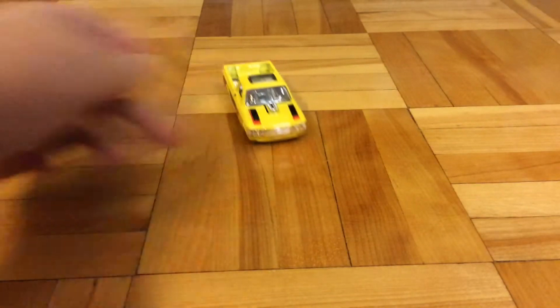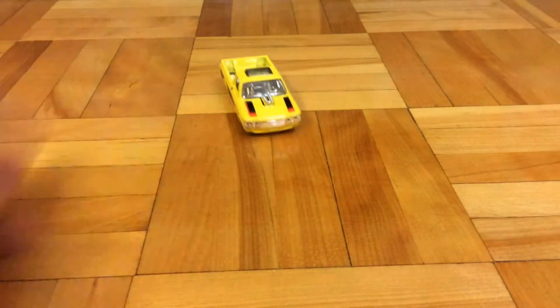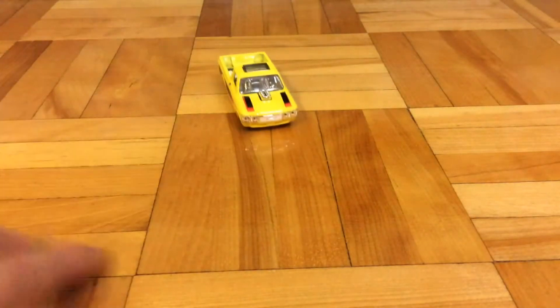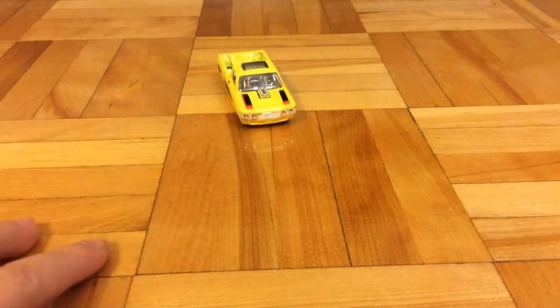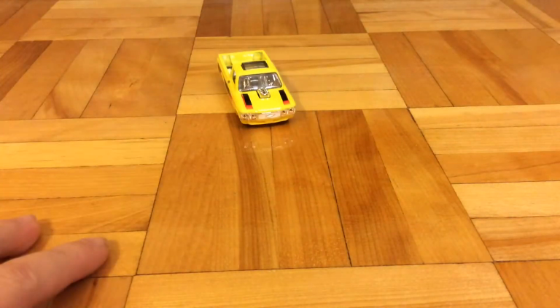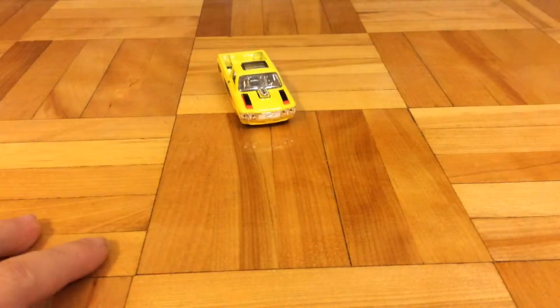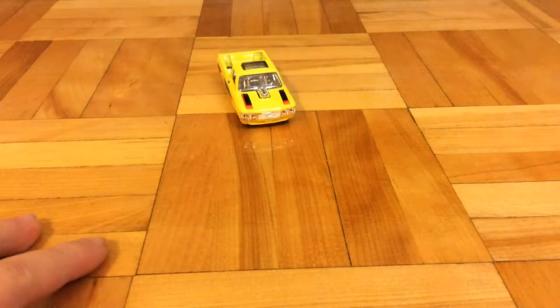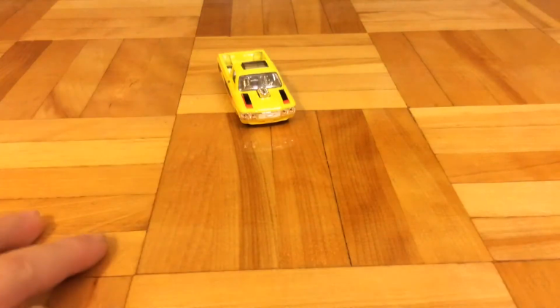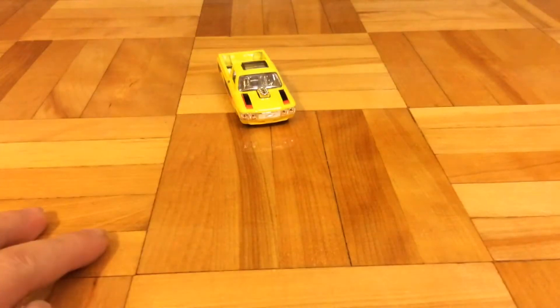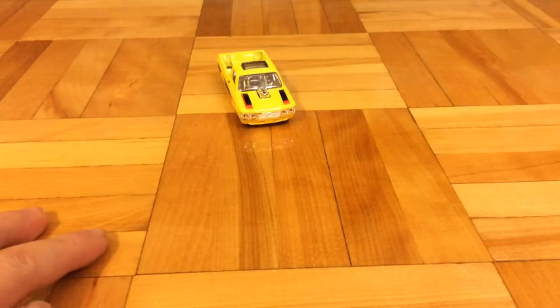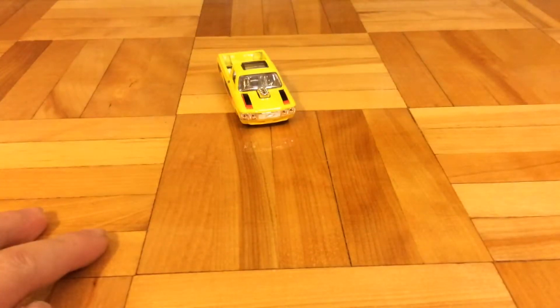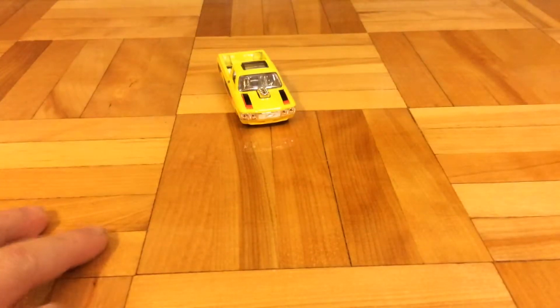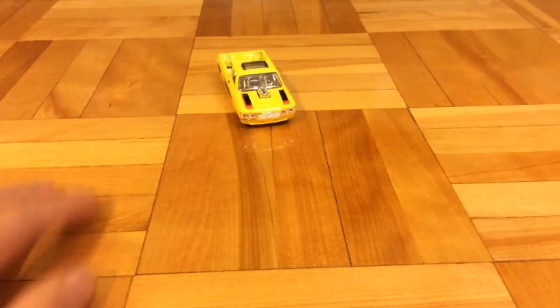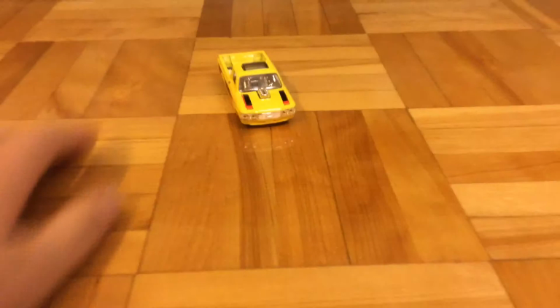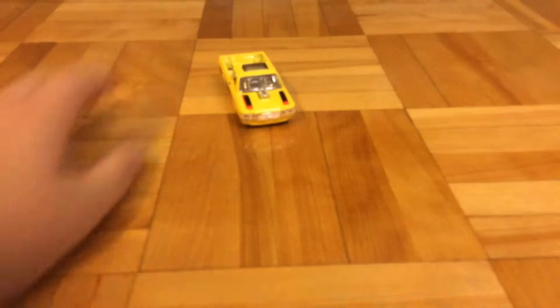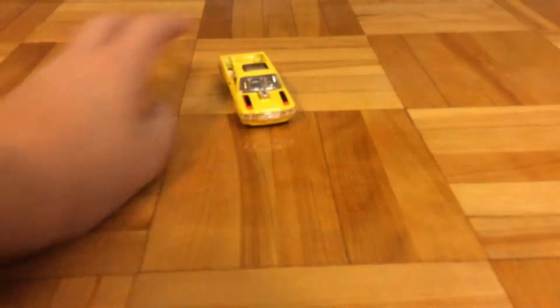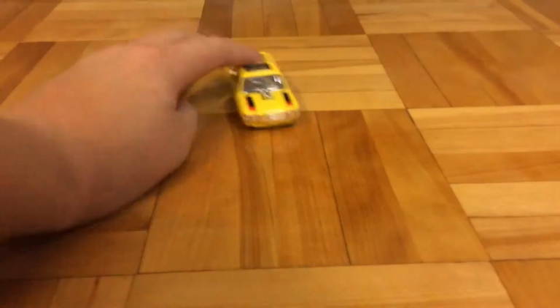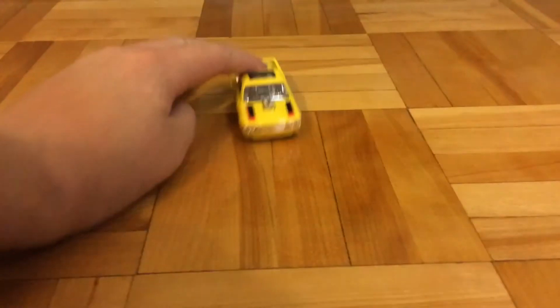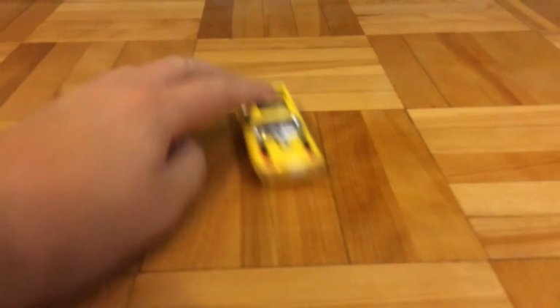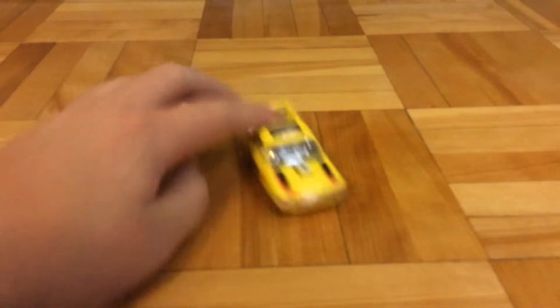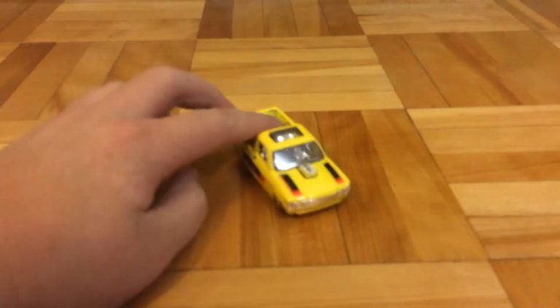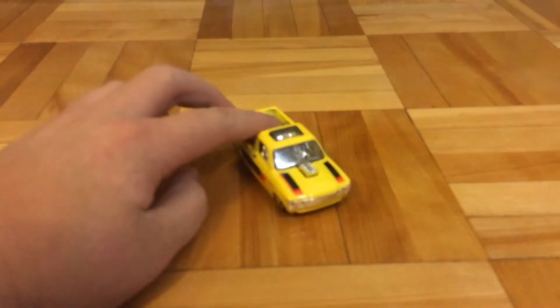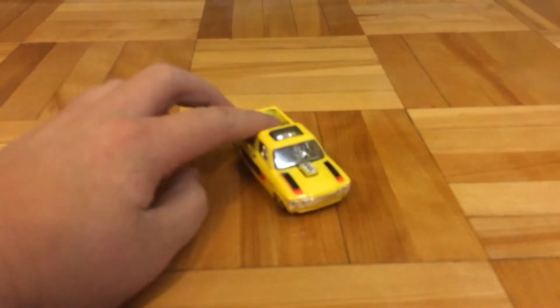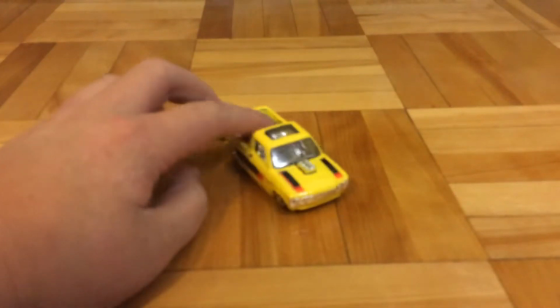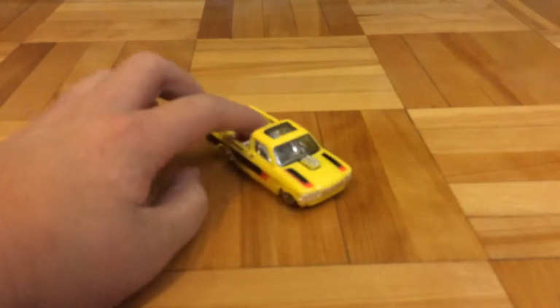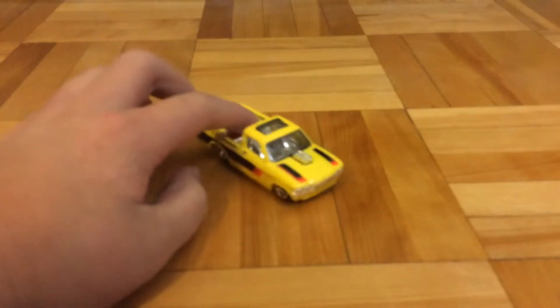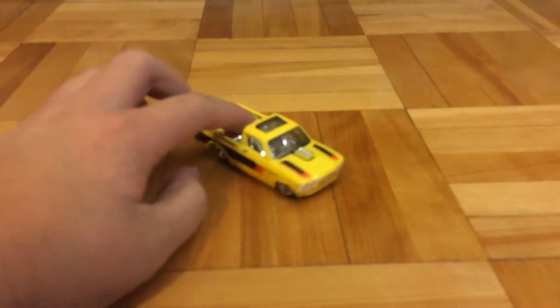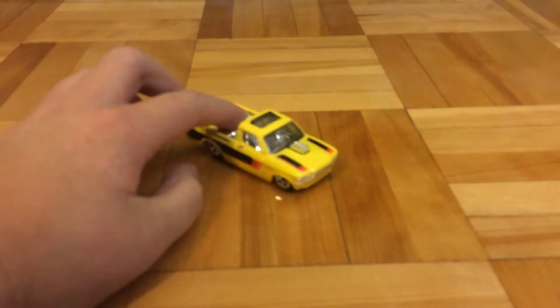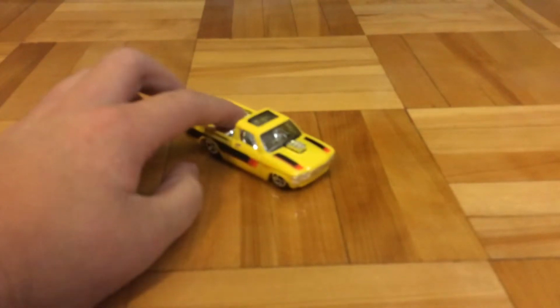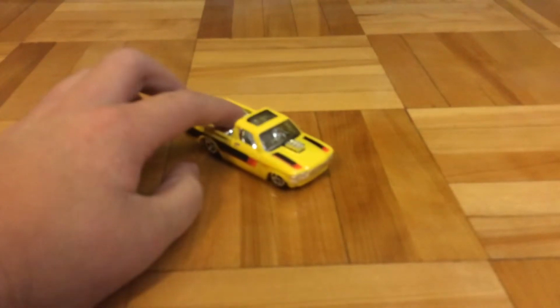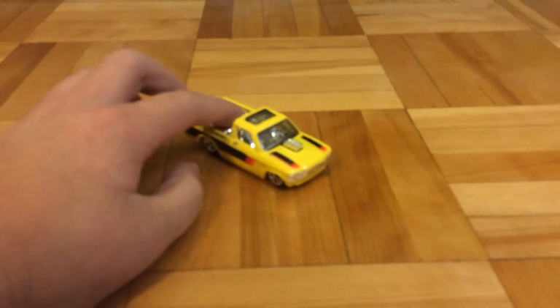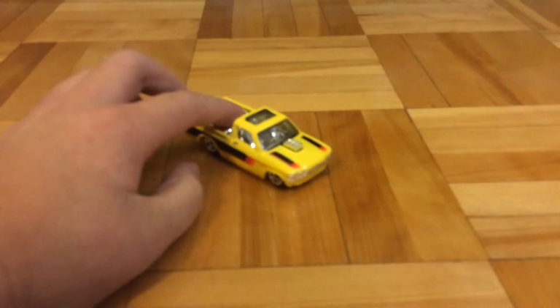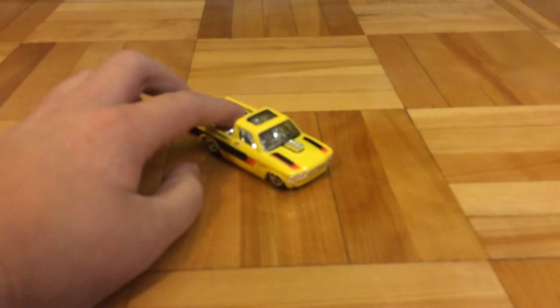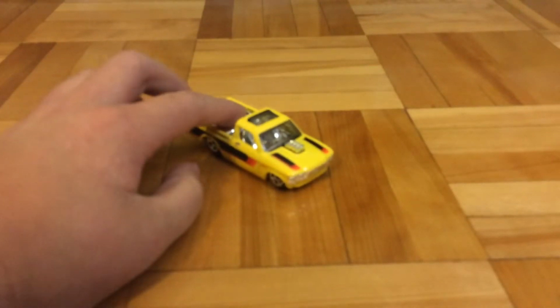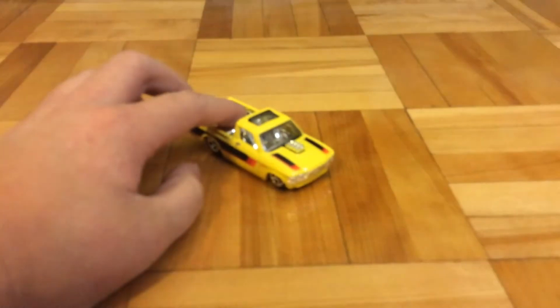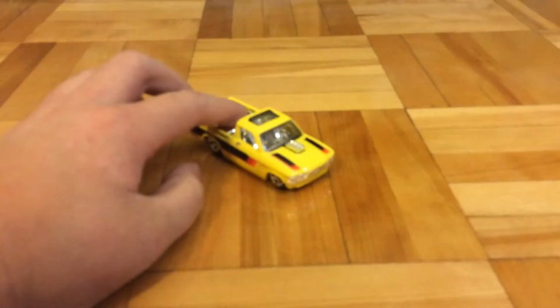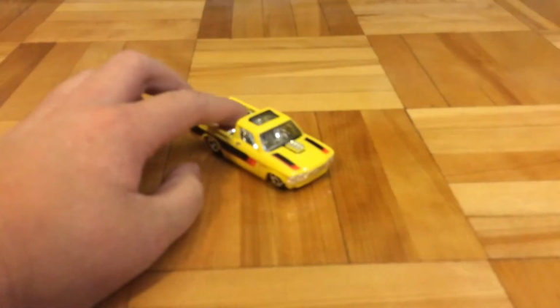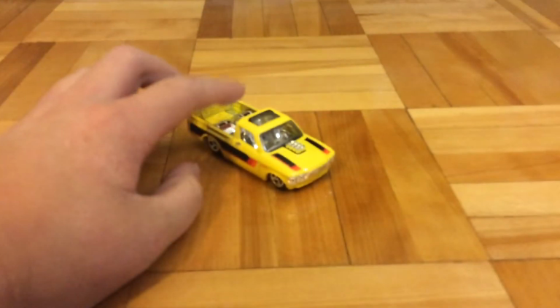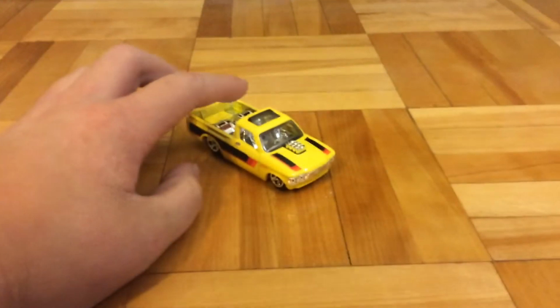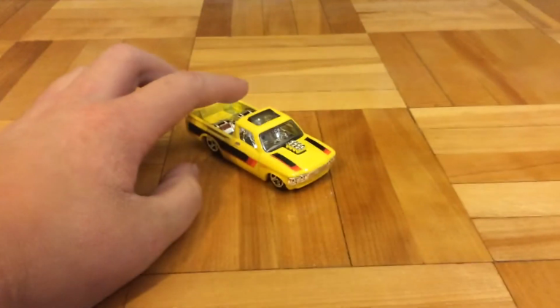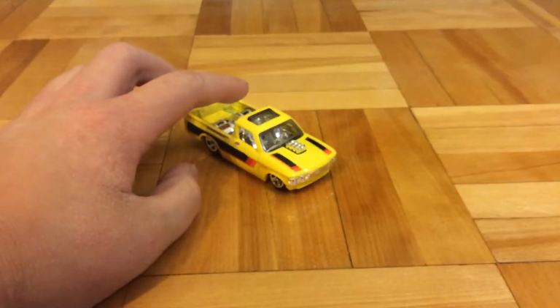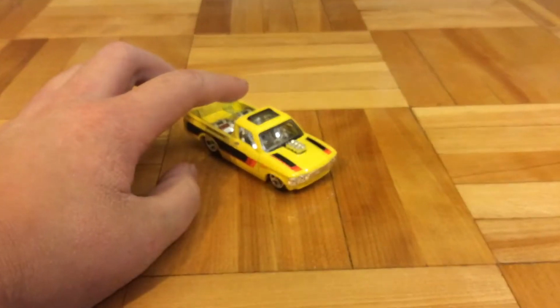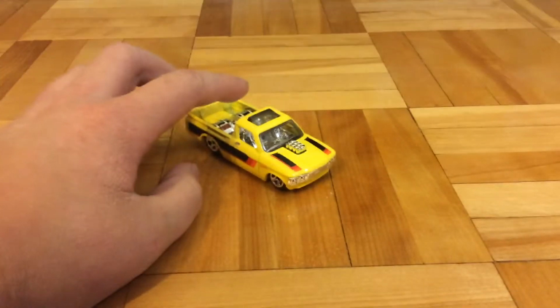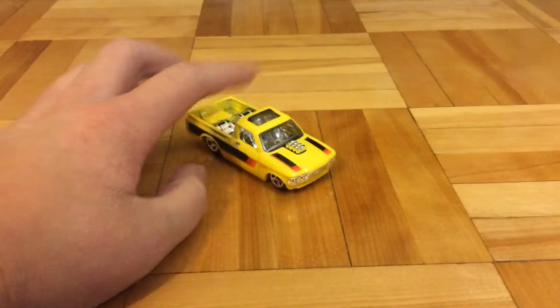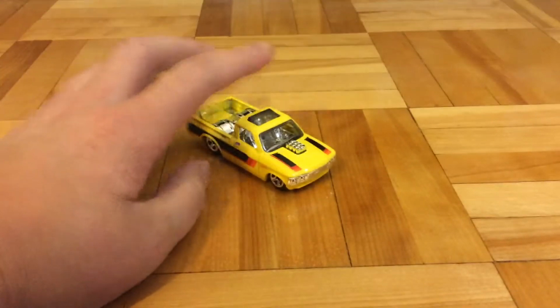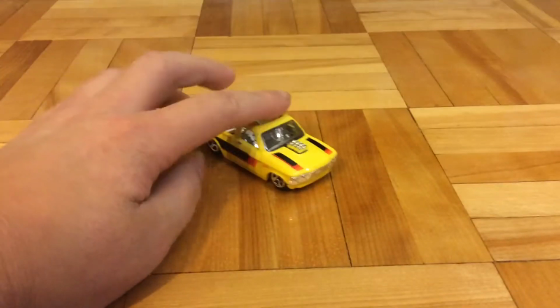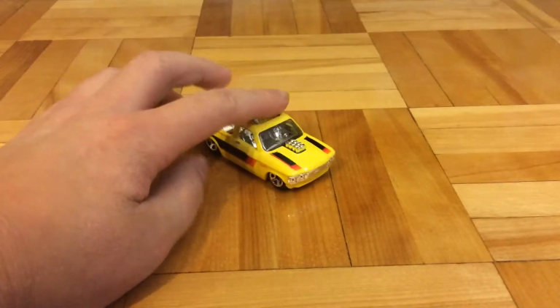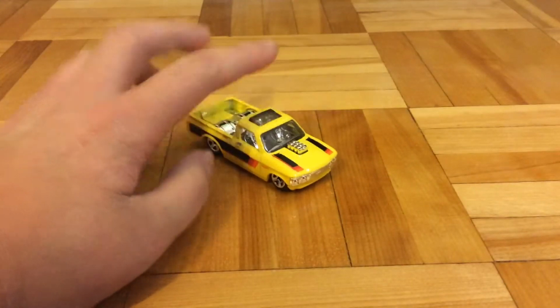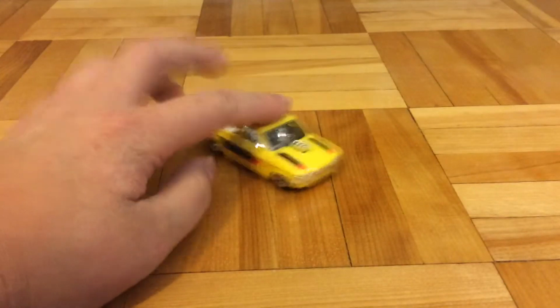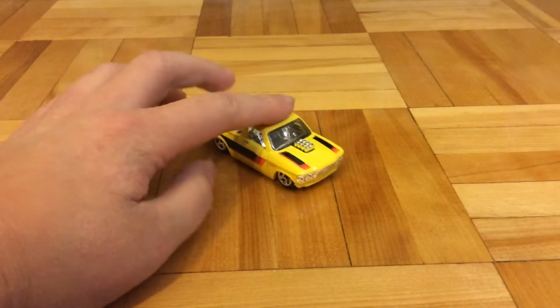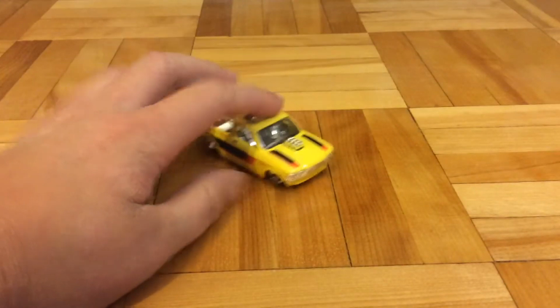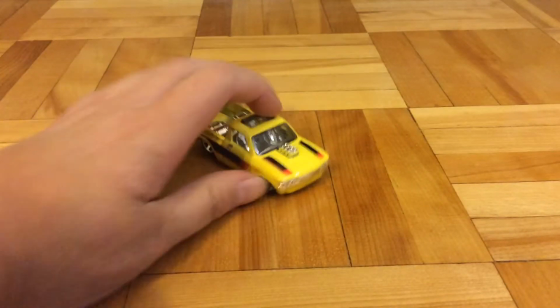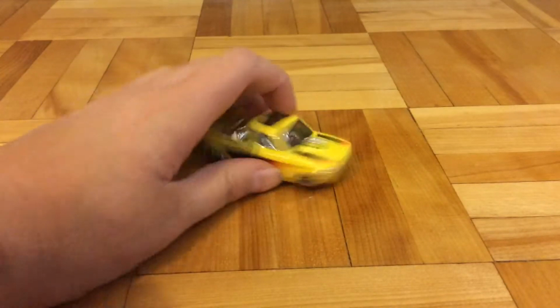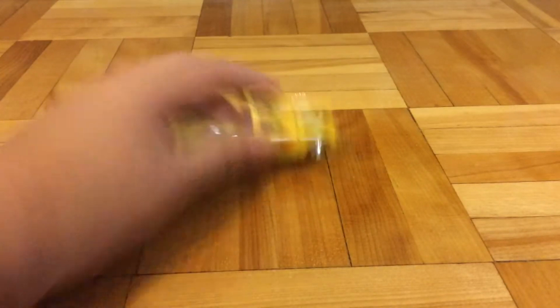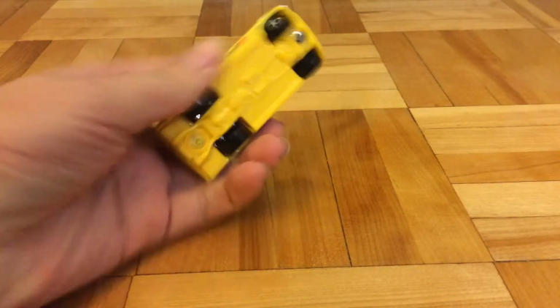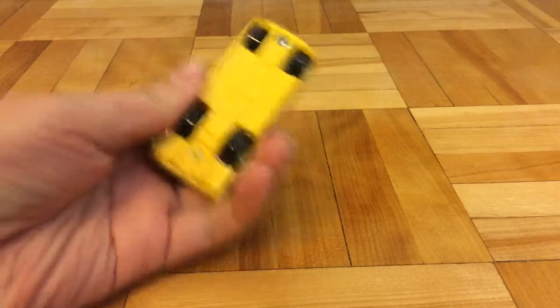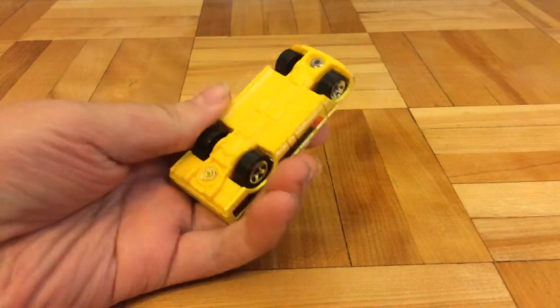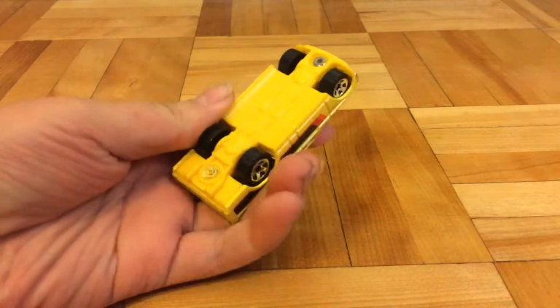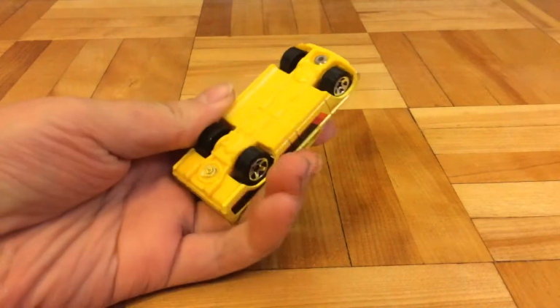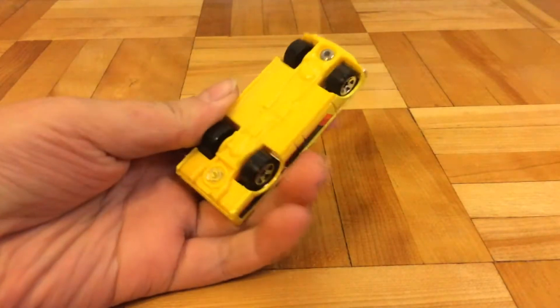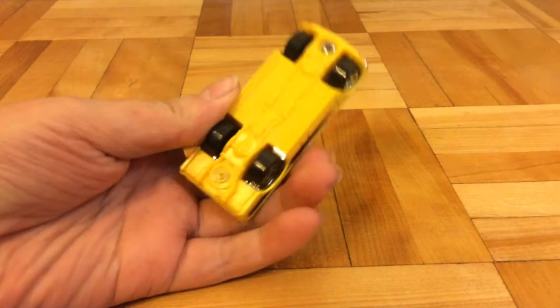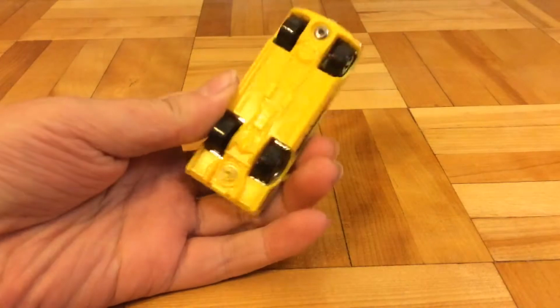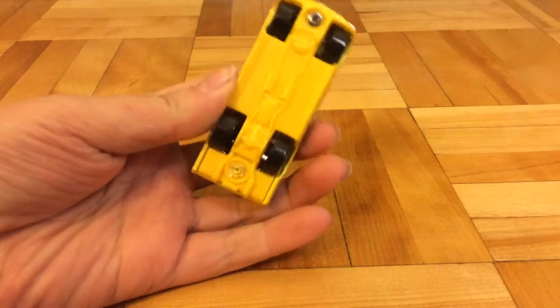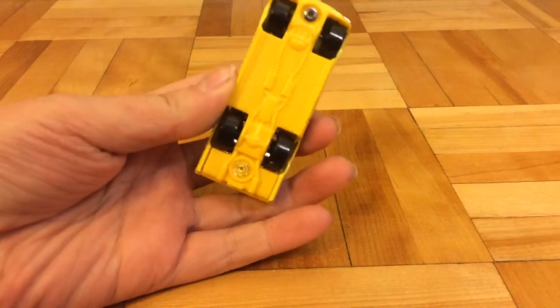So here it is. Straight out, I can feel that it's a metal body and a plastic base.